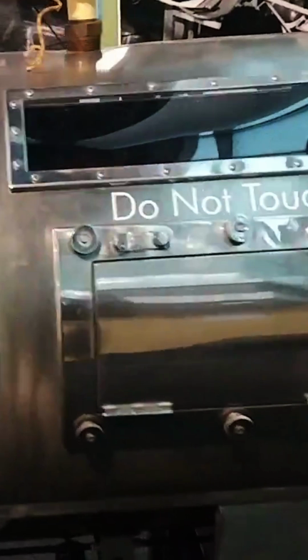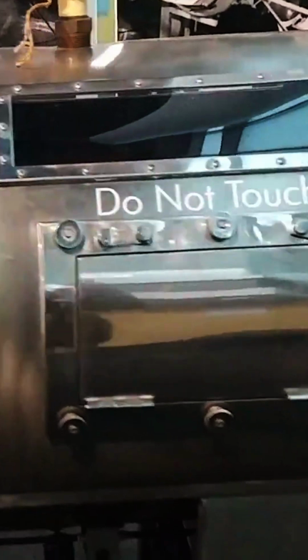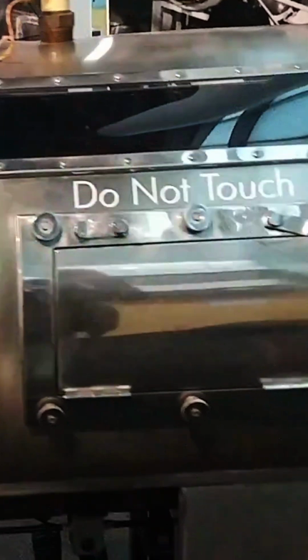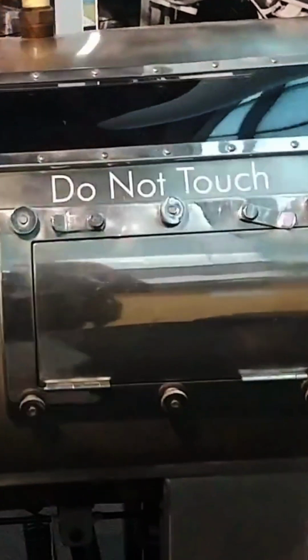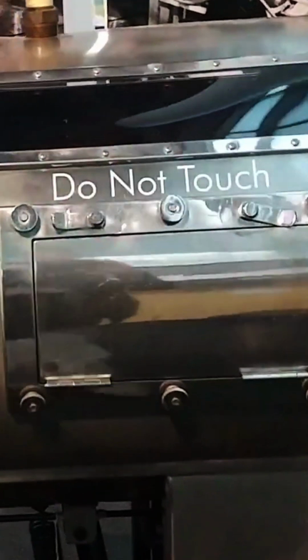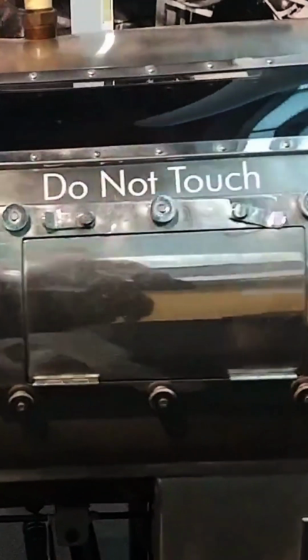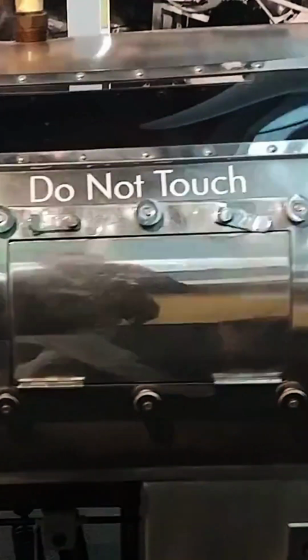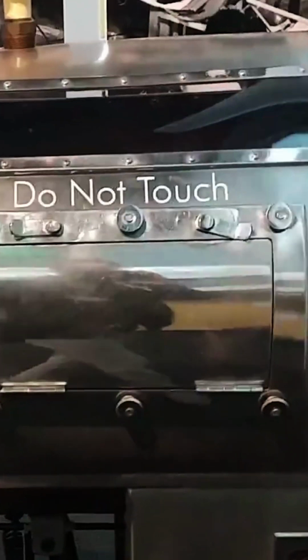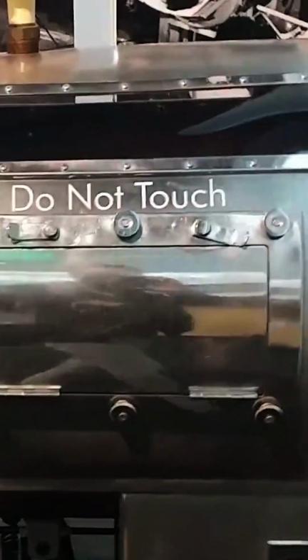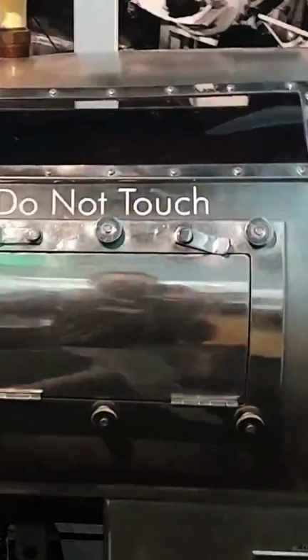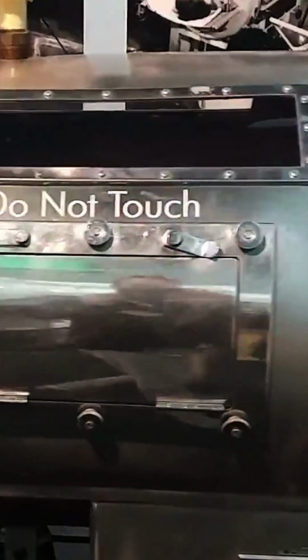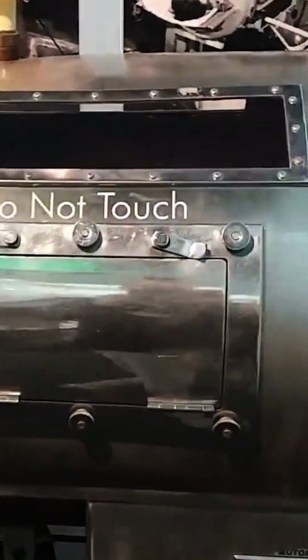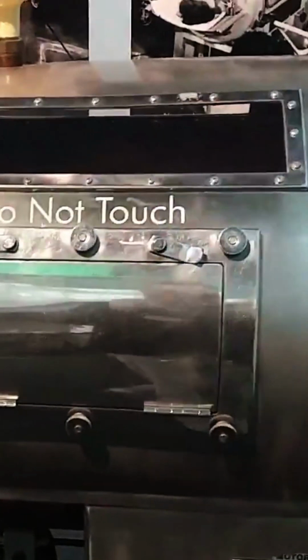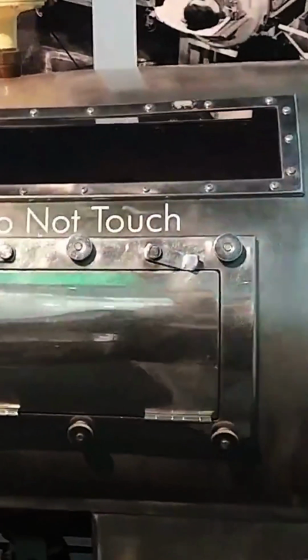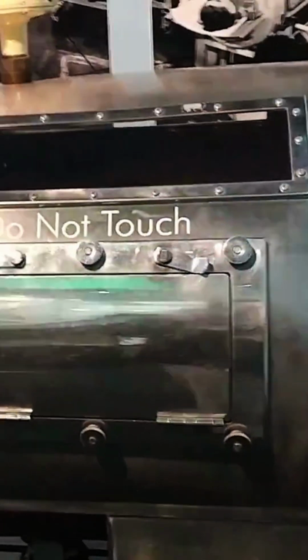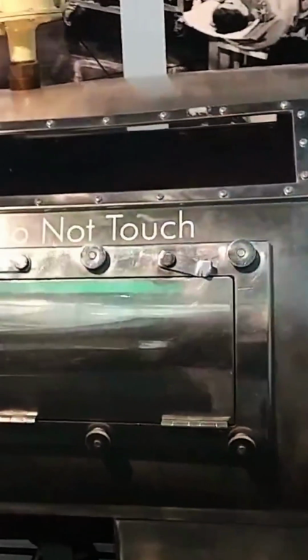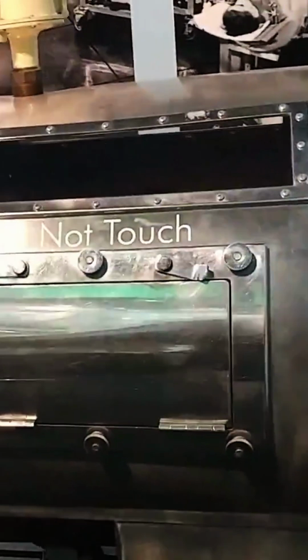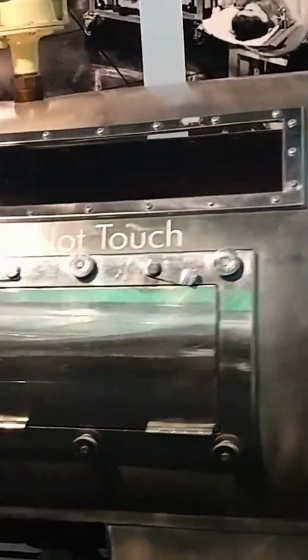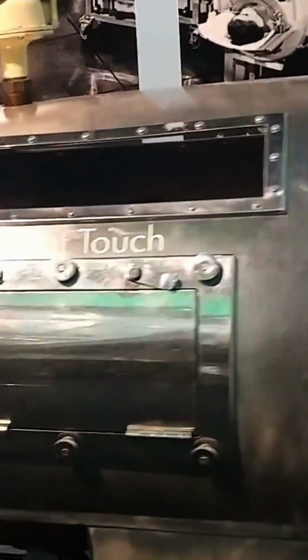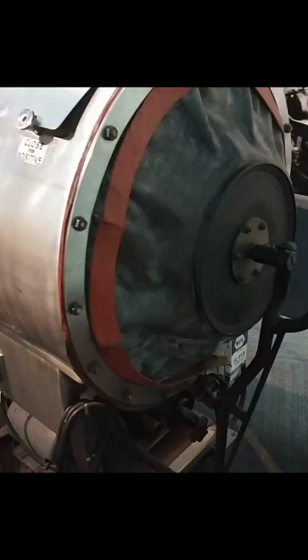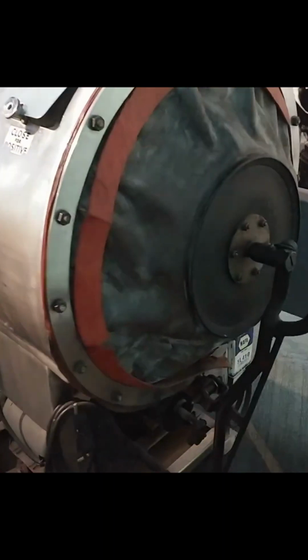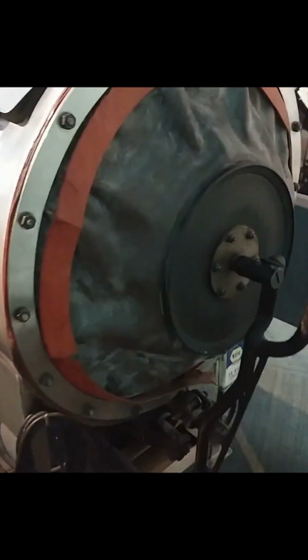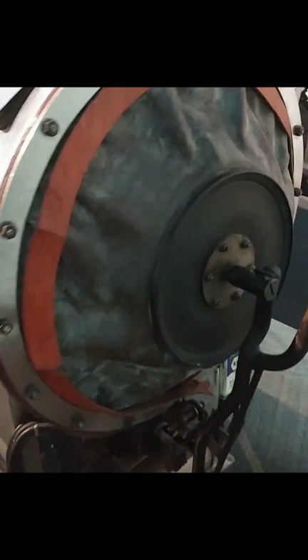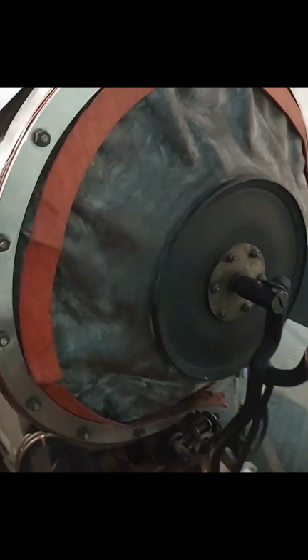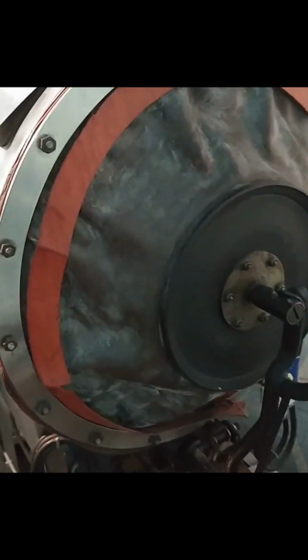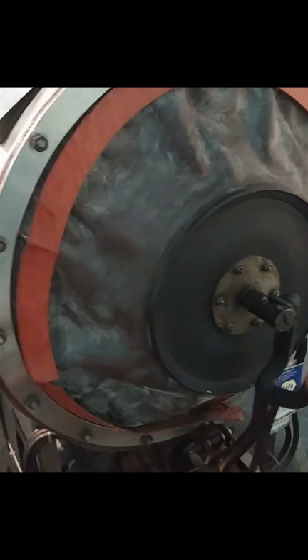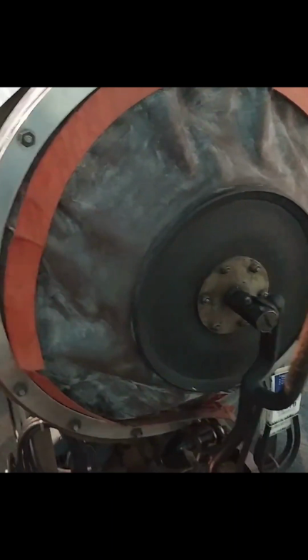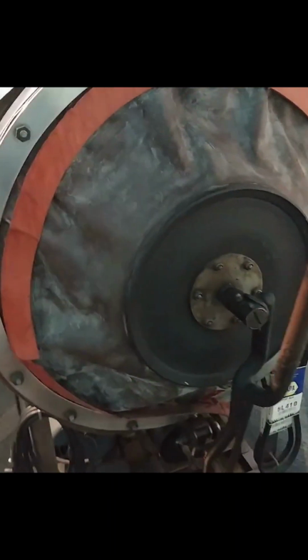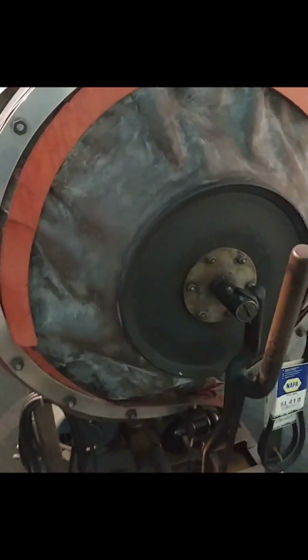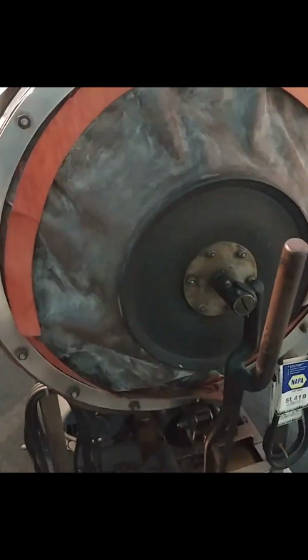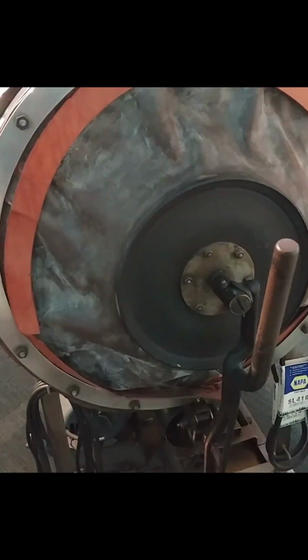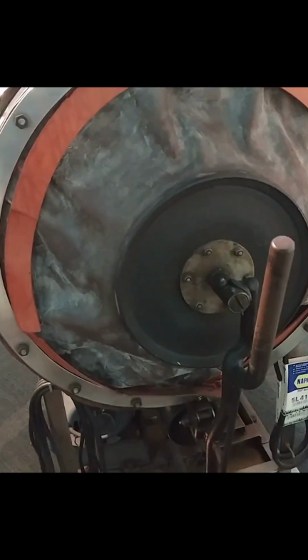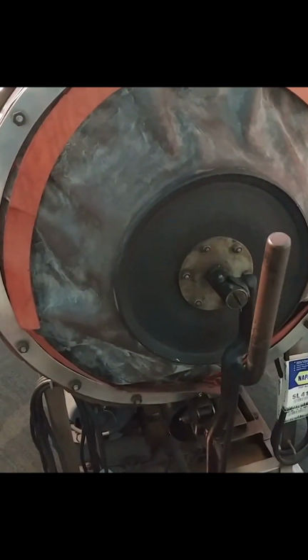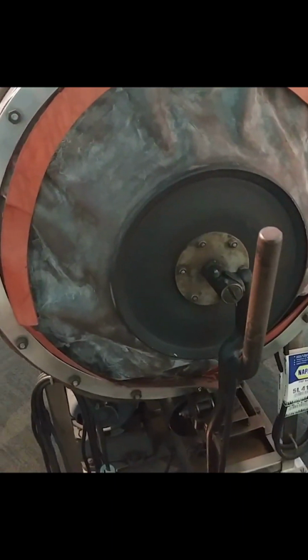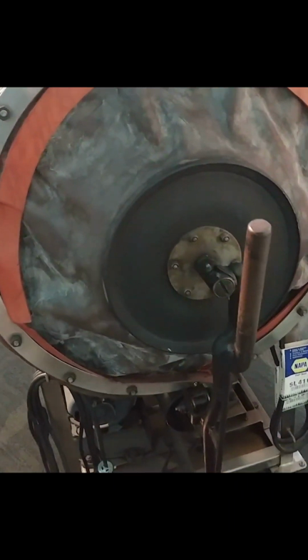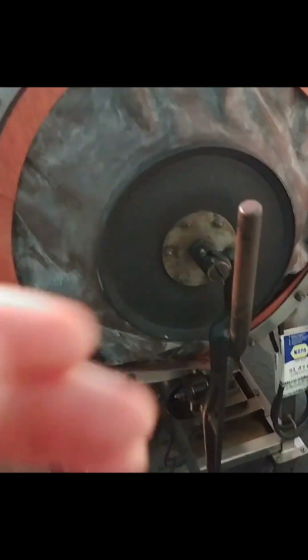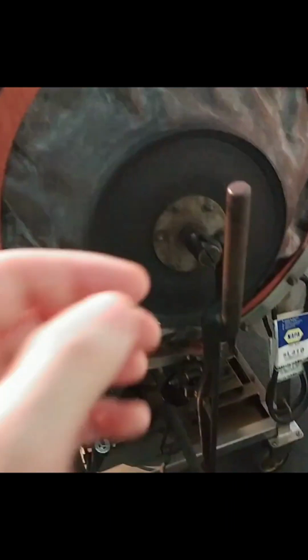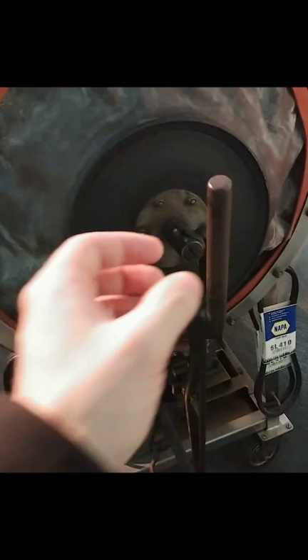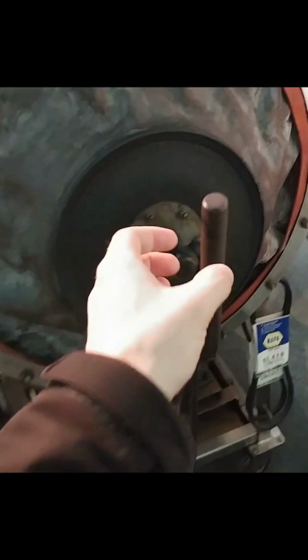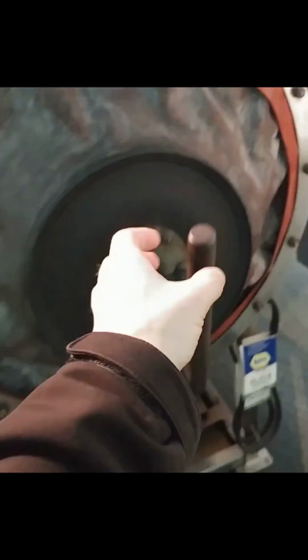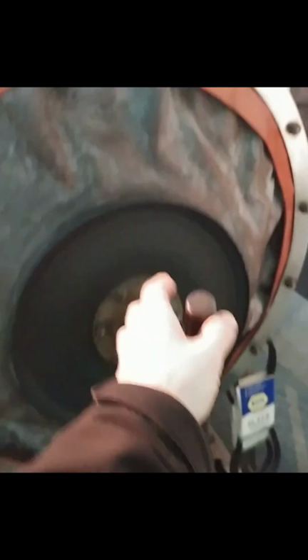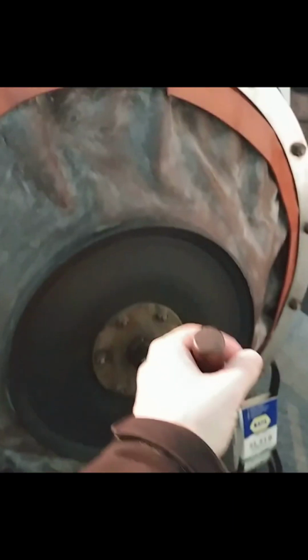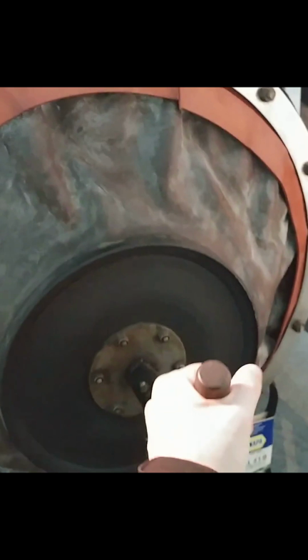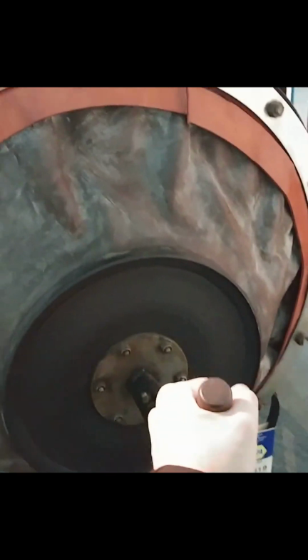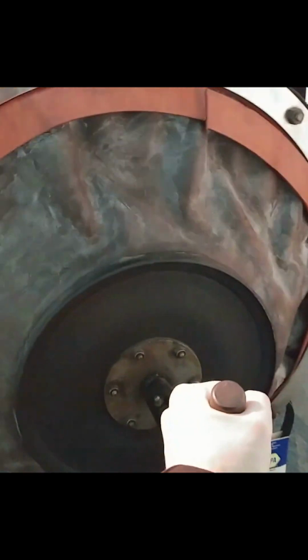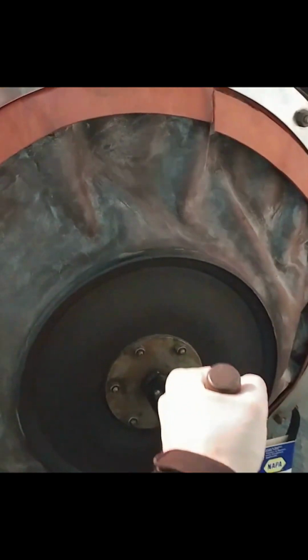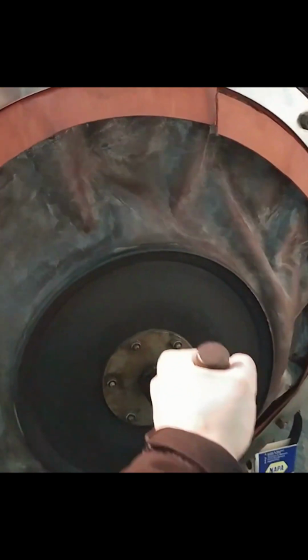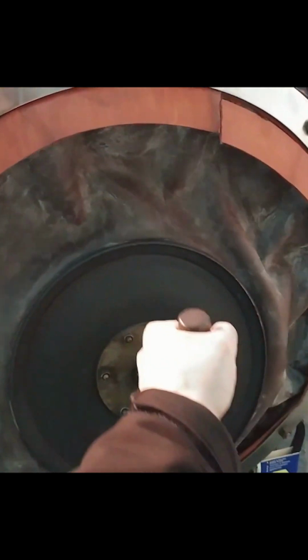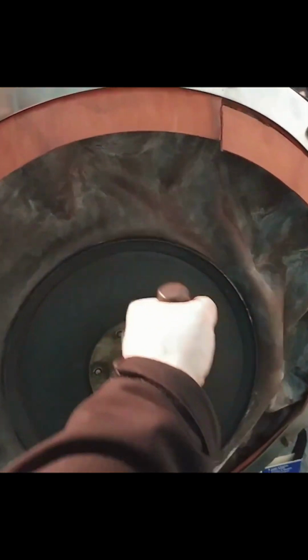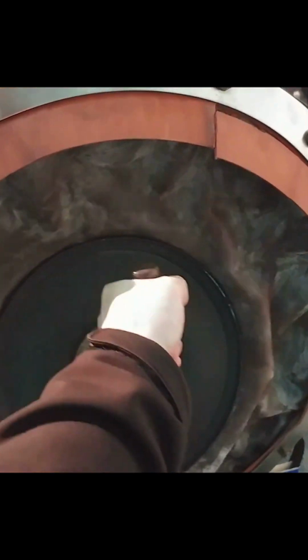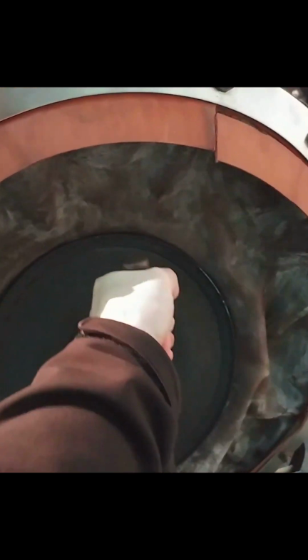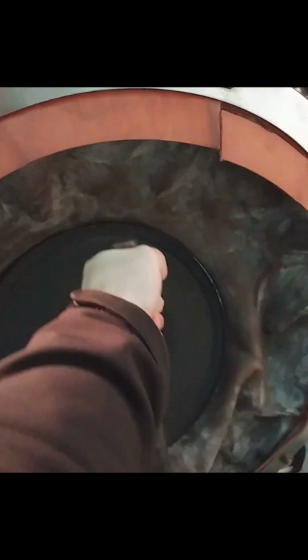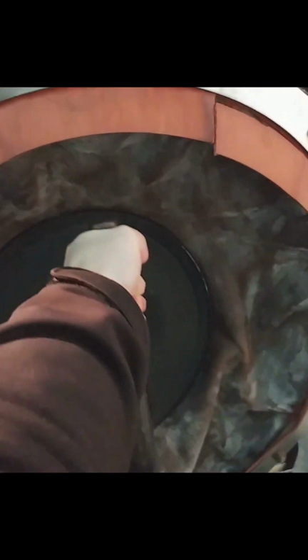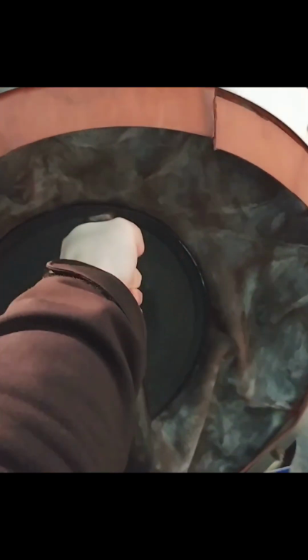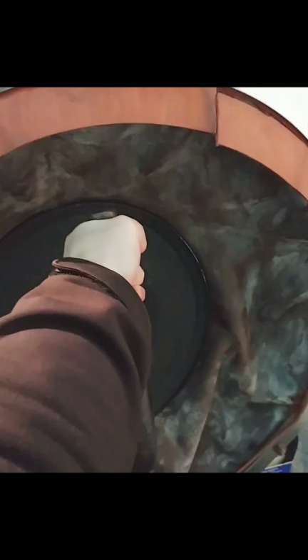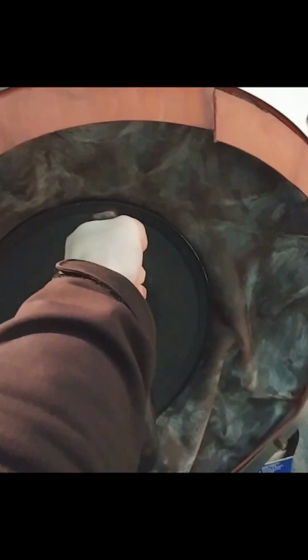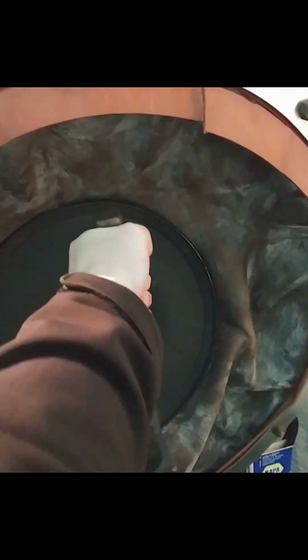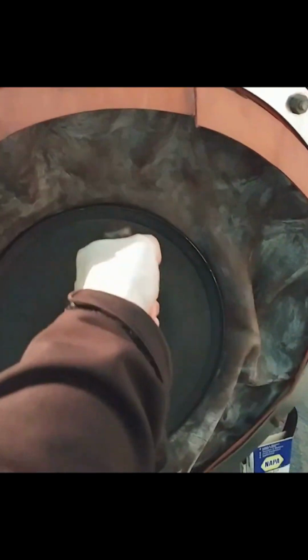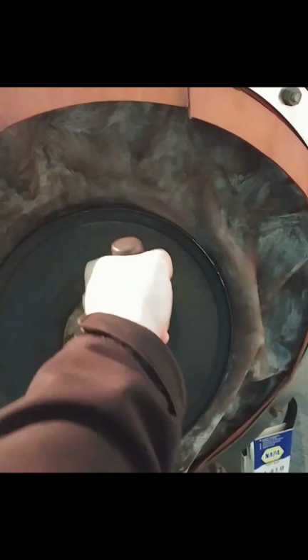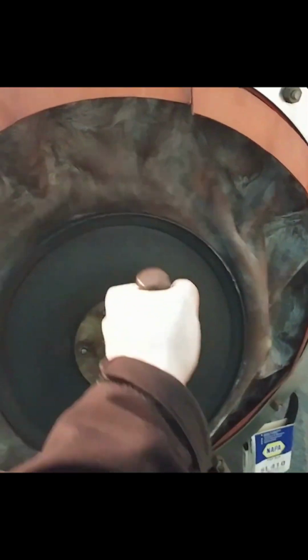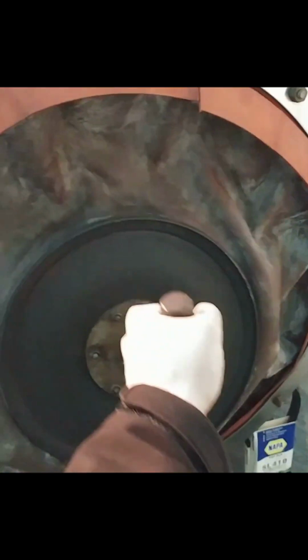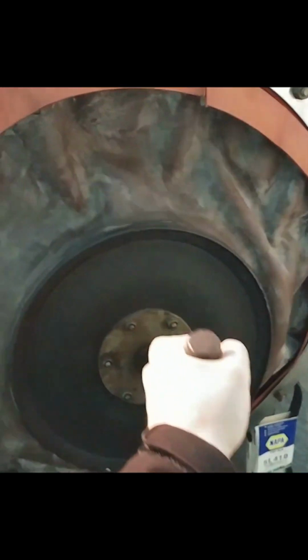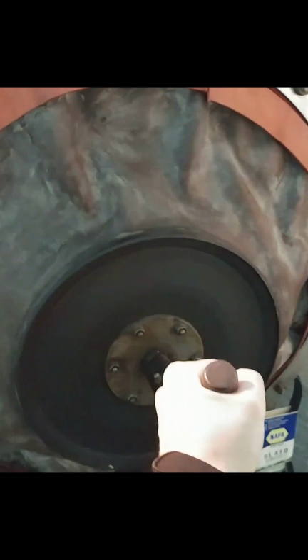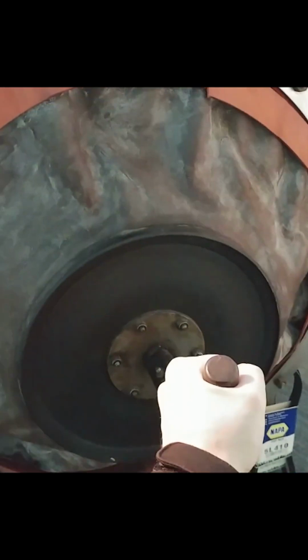Do not touch. Okay, I won't touch it, but I will pull on it. Does that count?